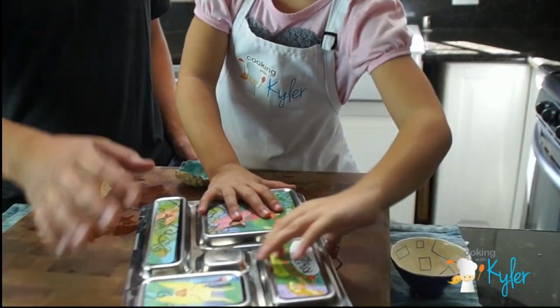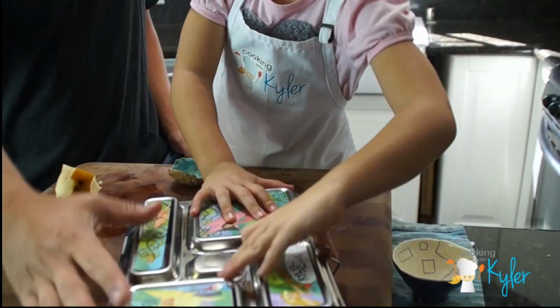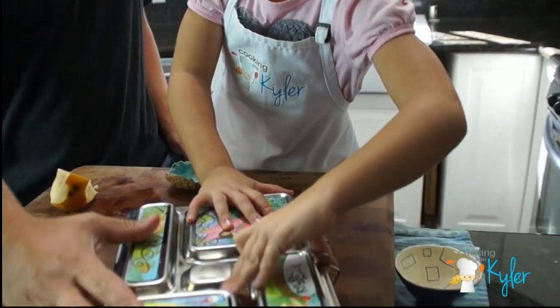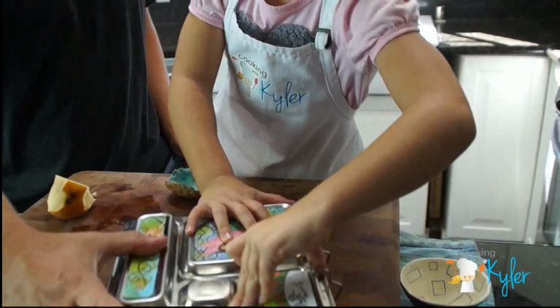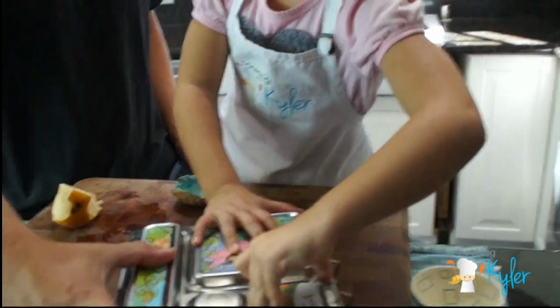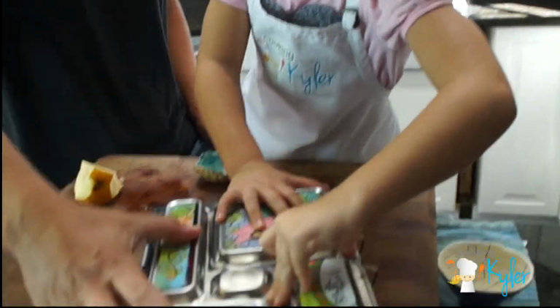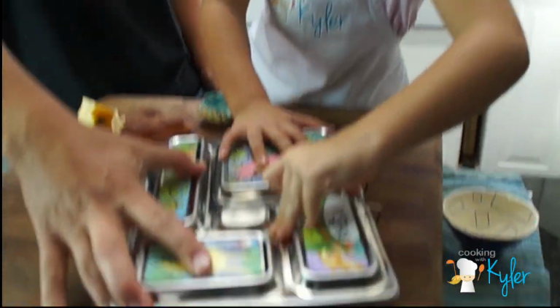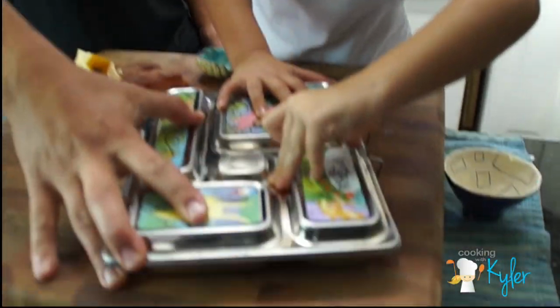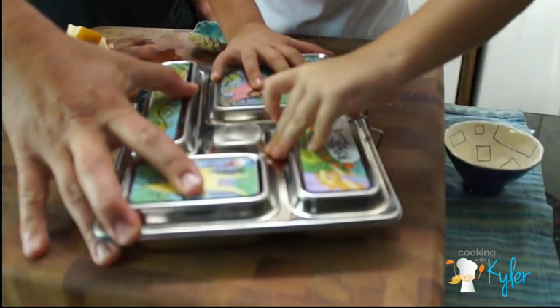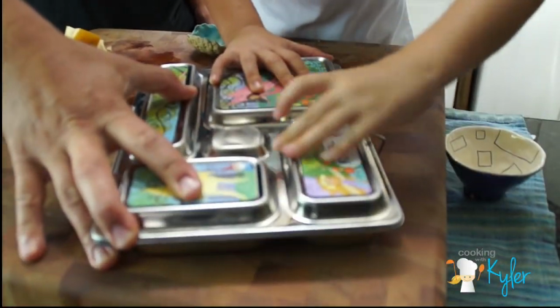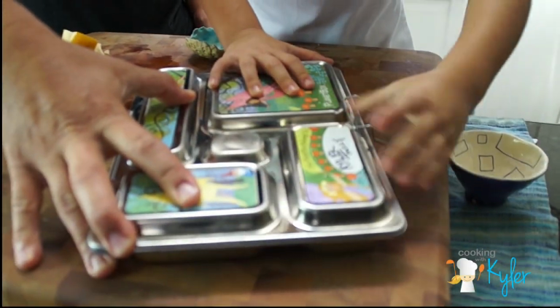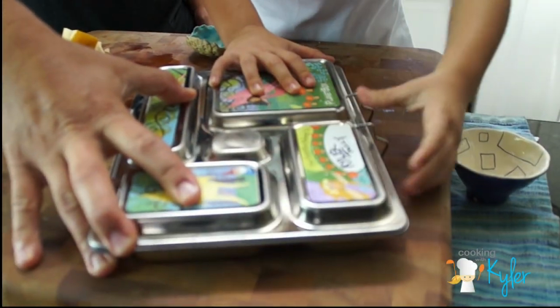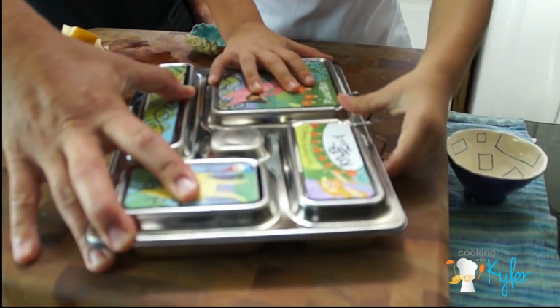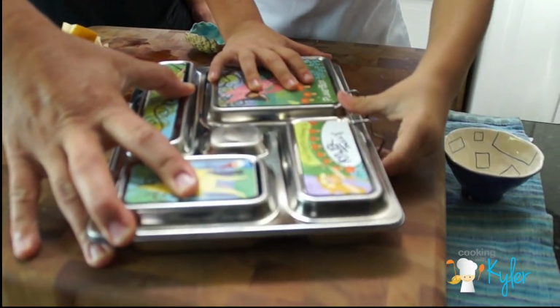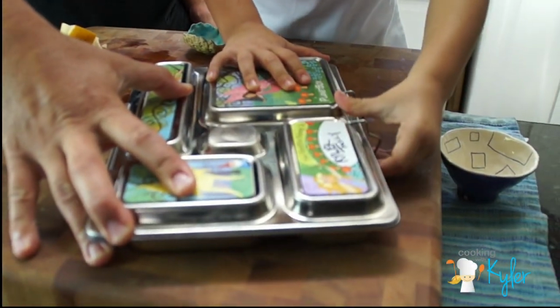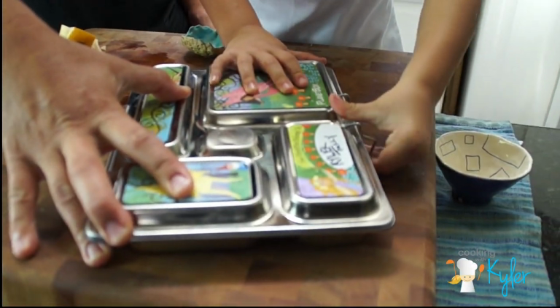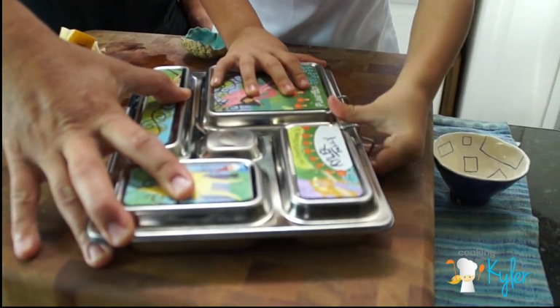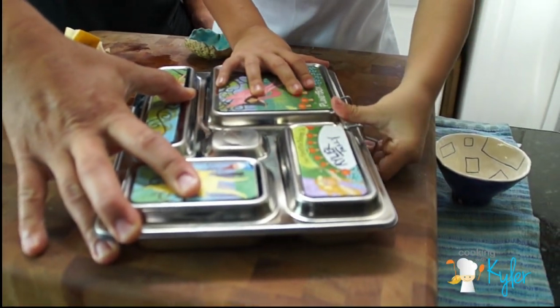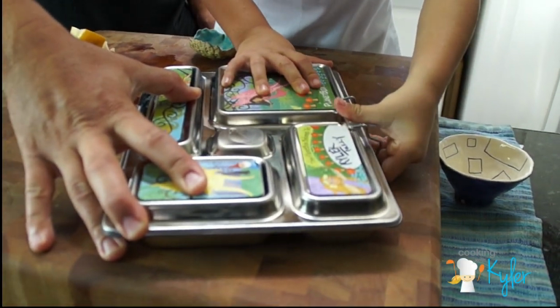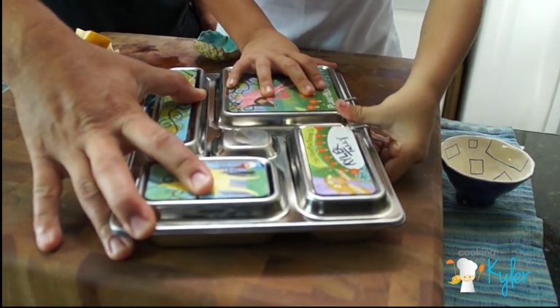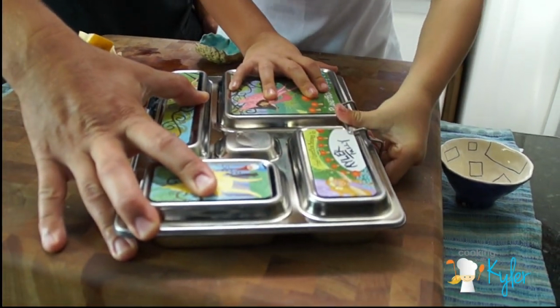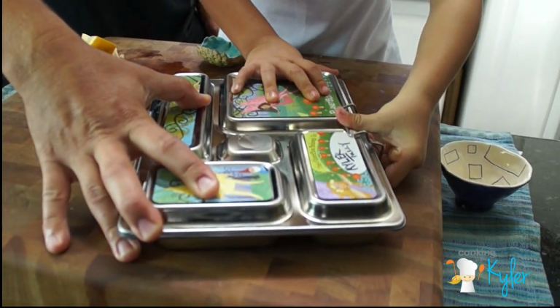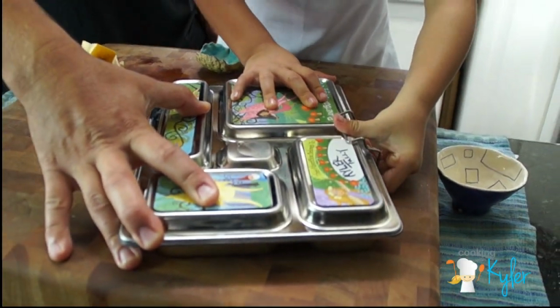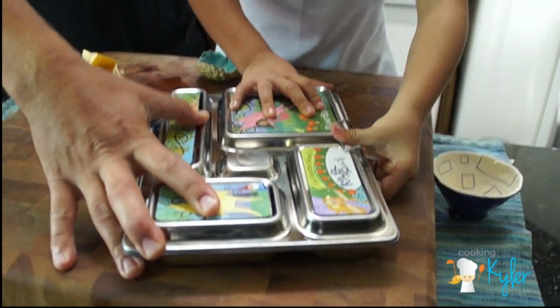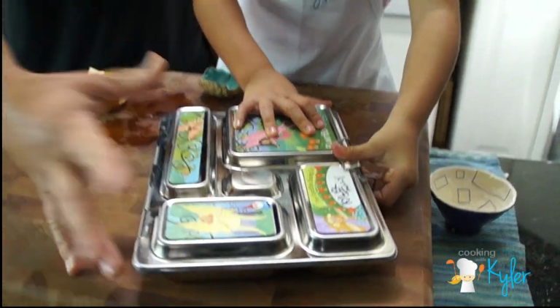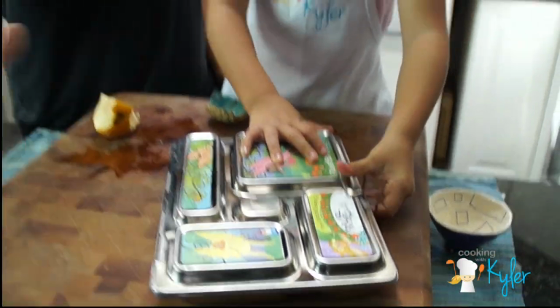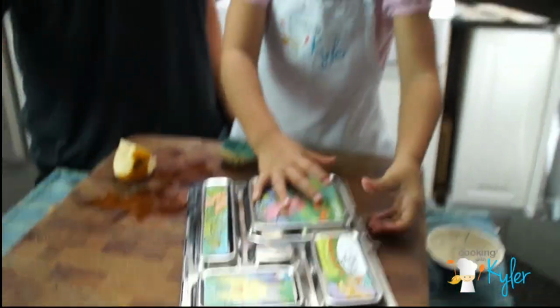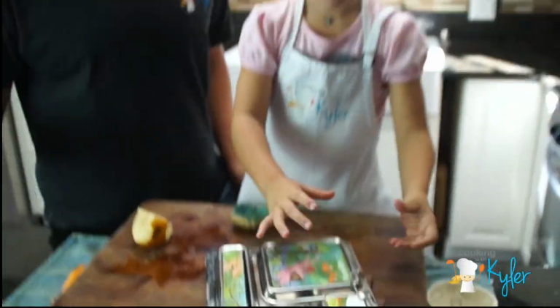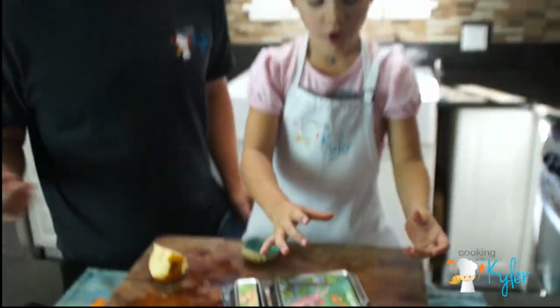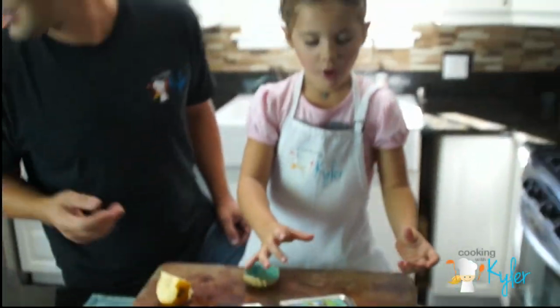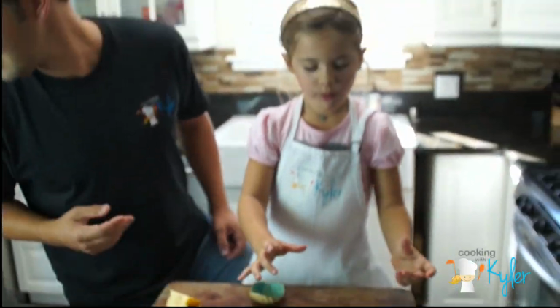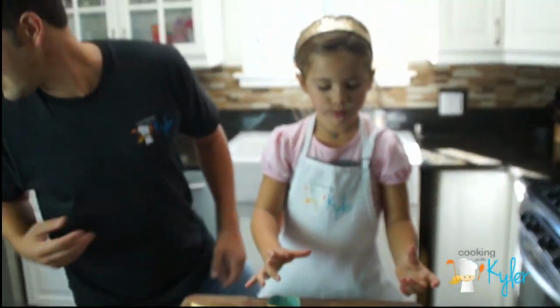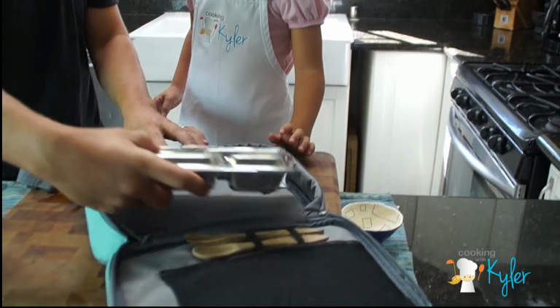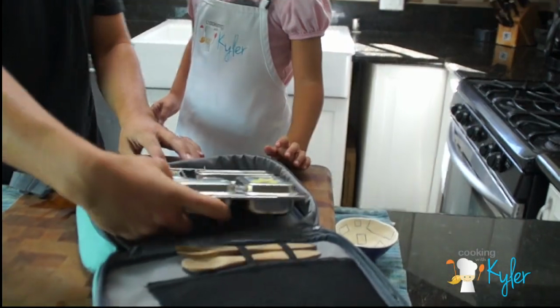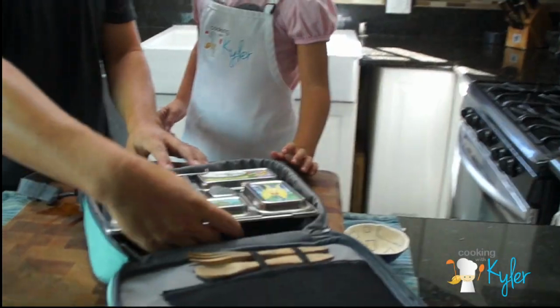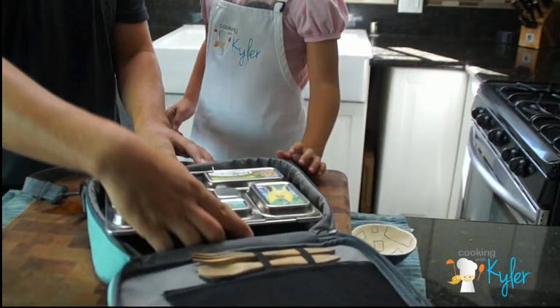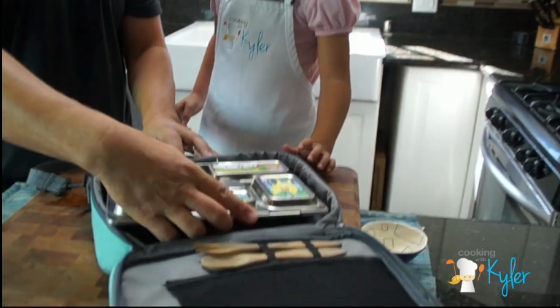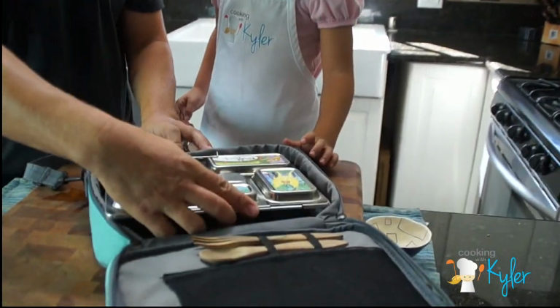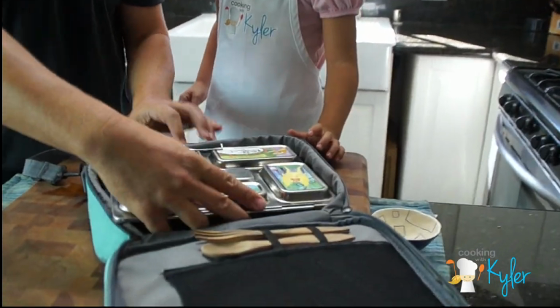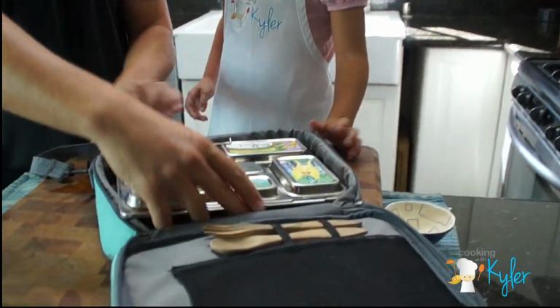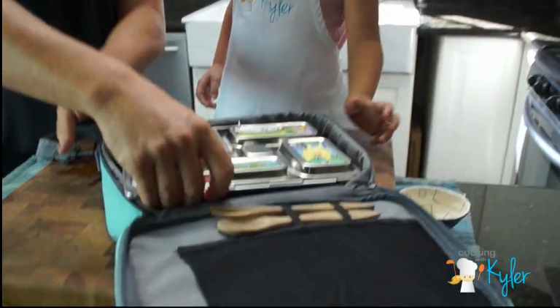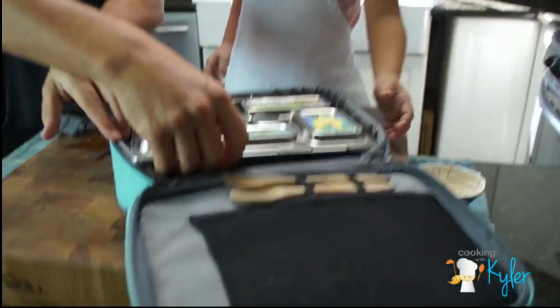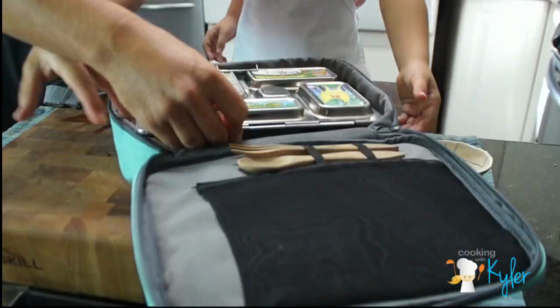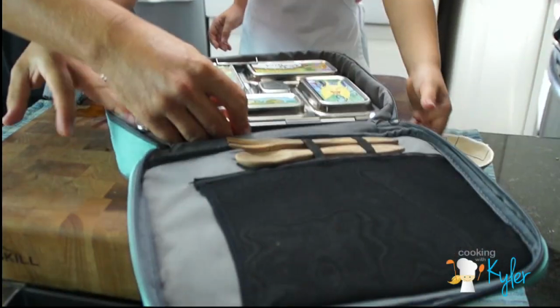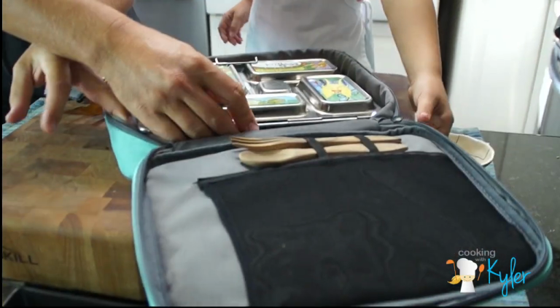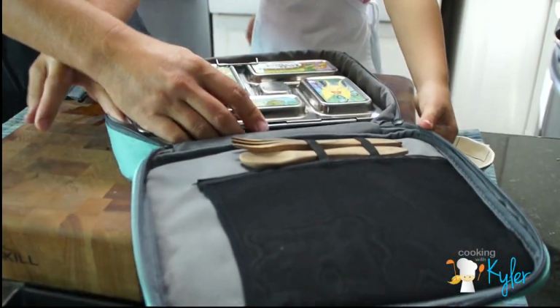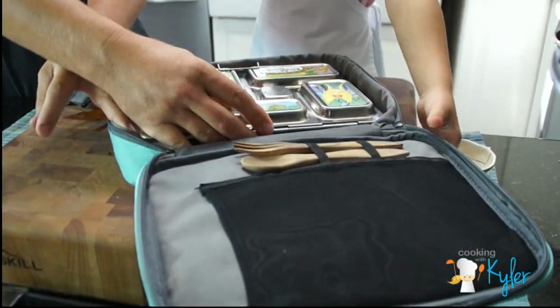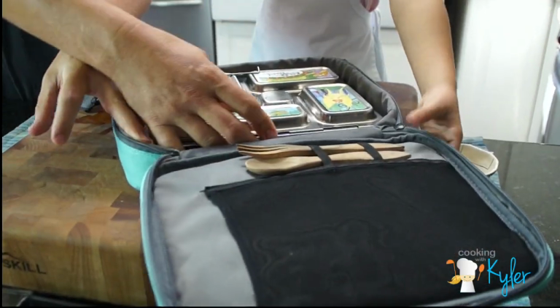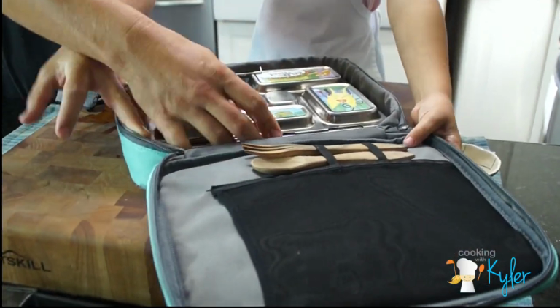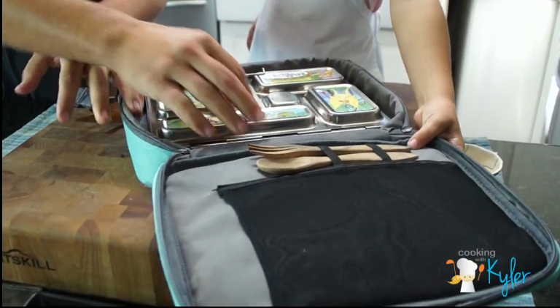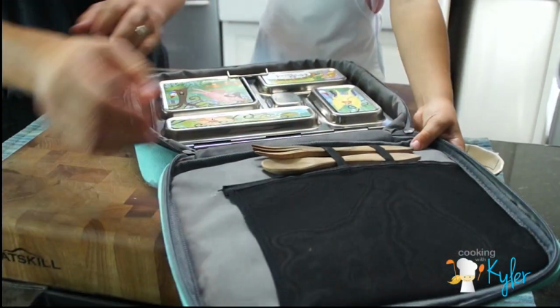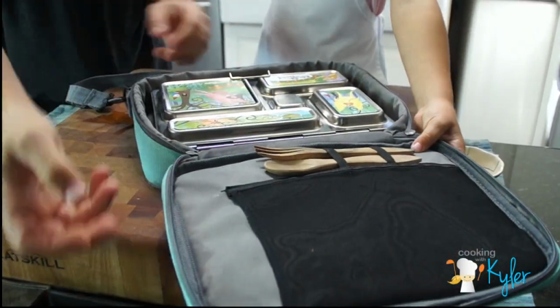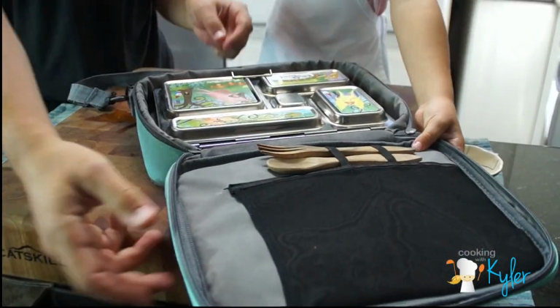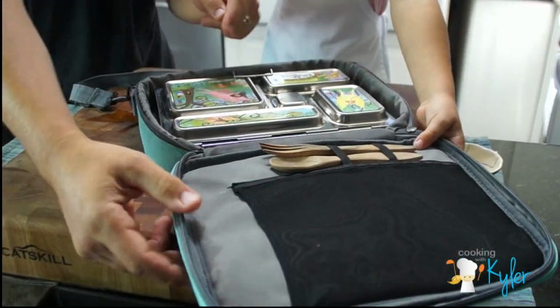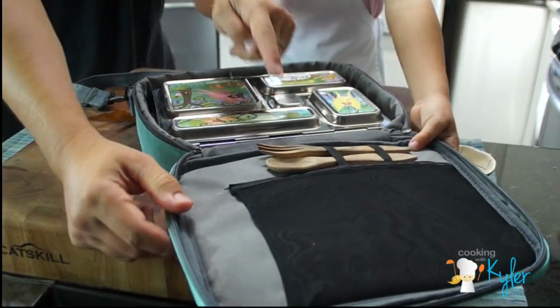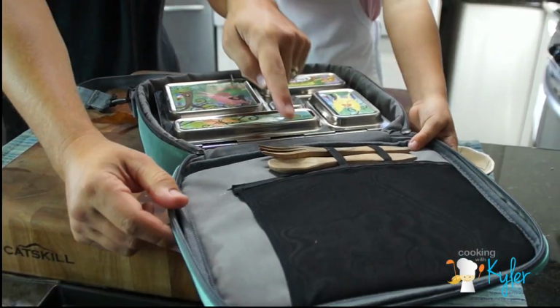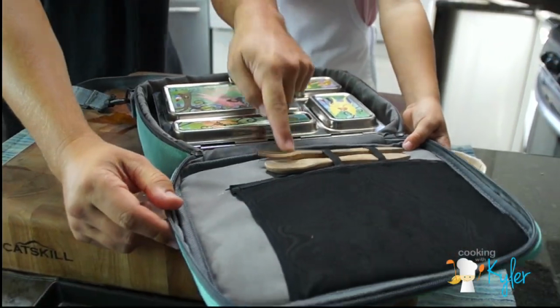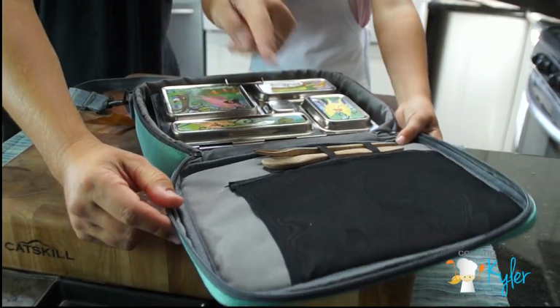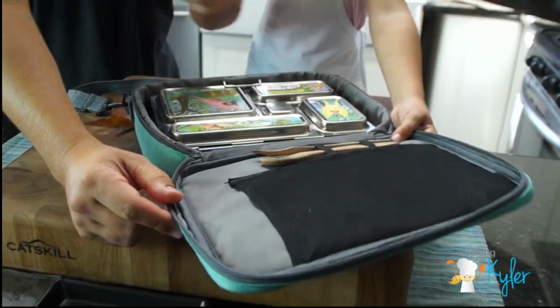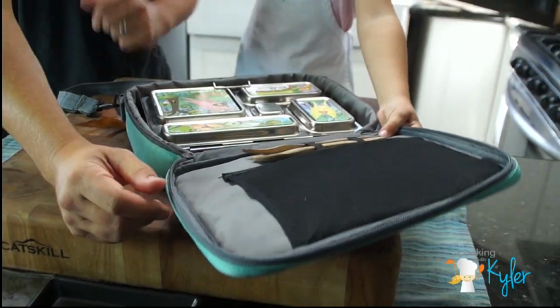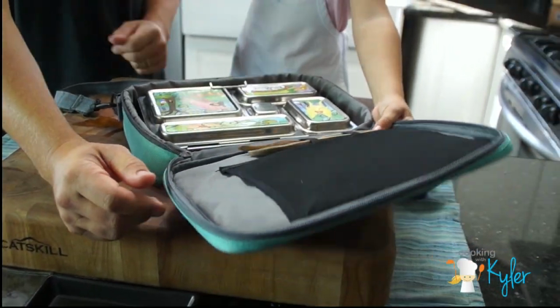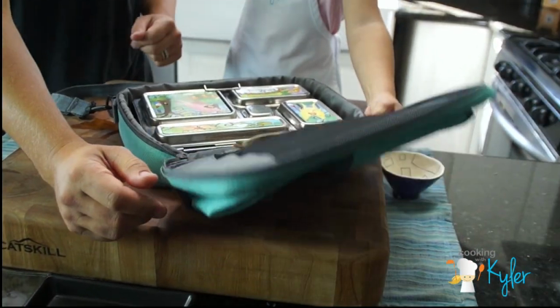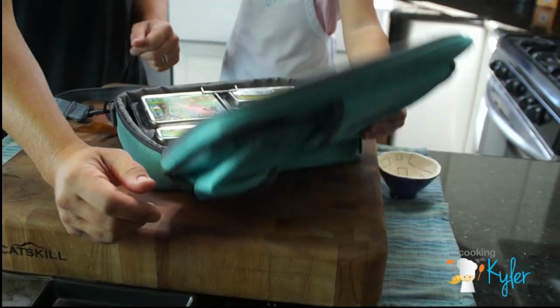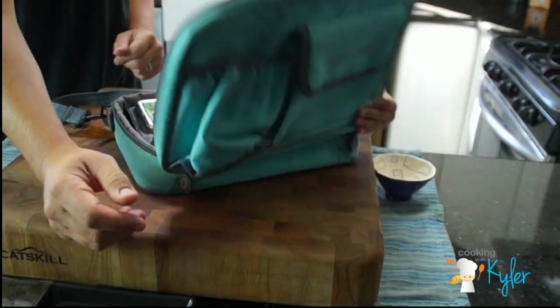Click, click, click — yes! Zip it up. We got our fork for the tuna.